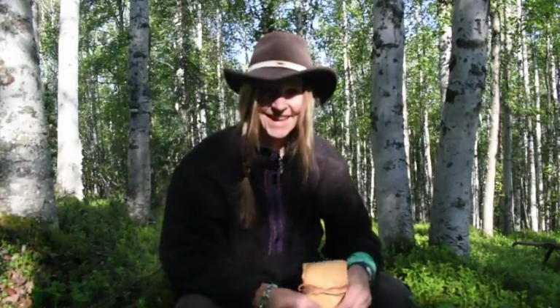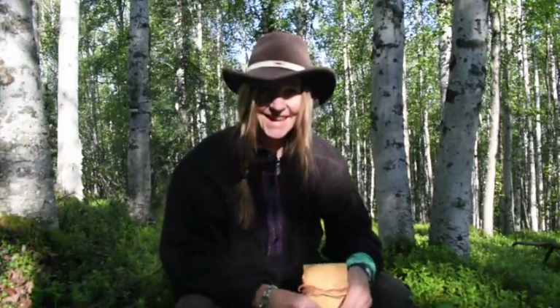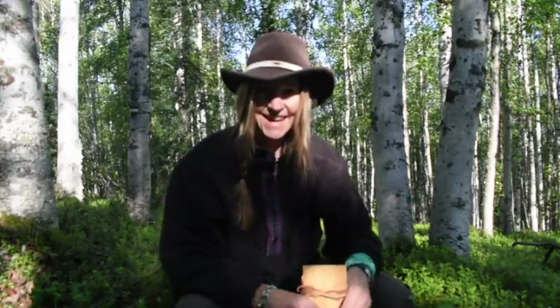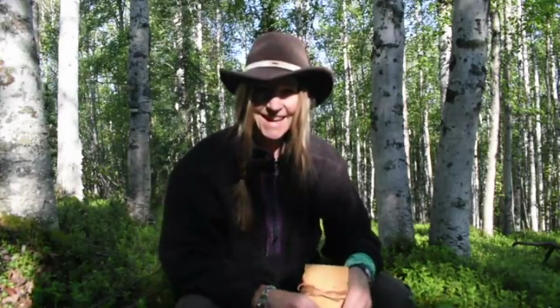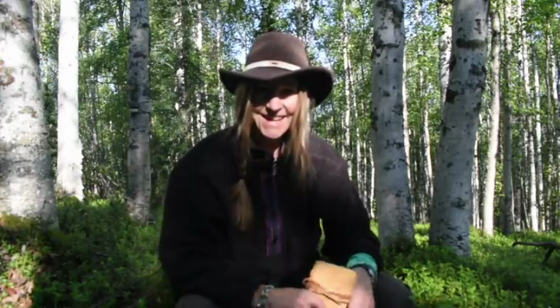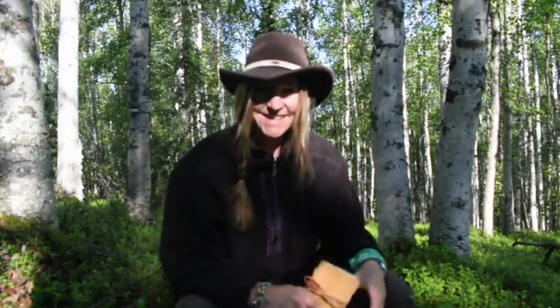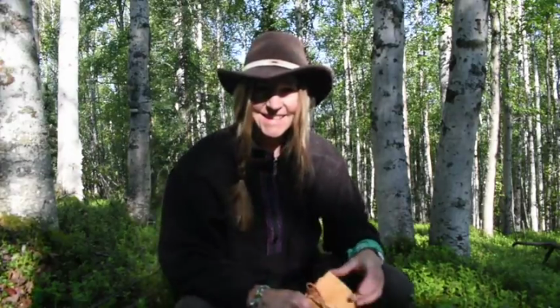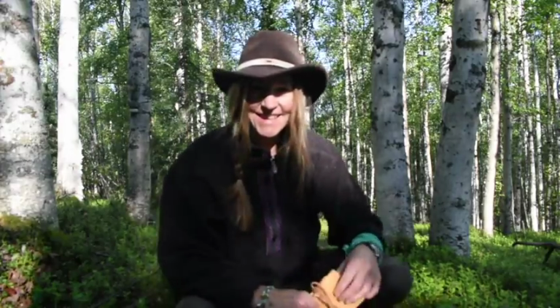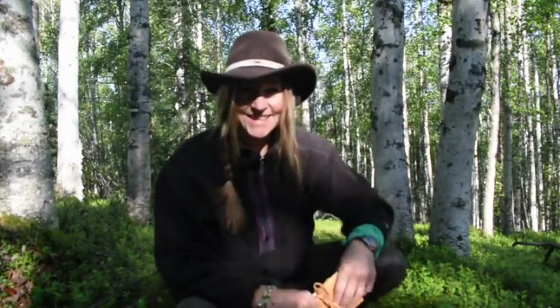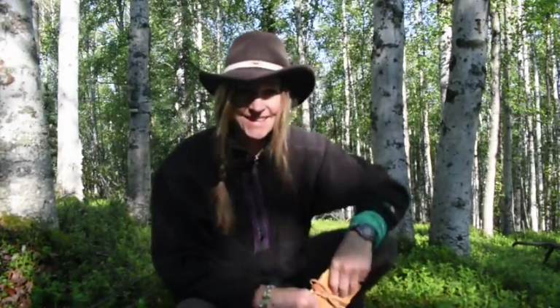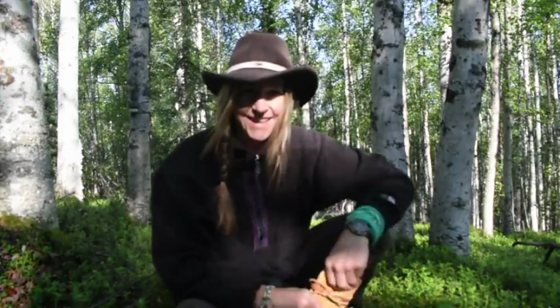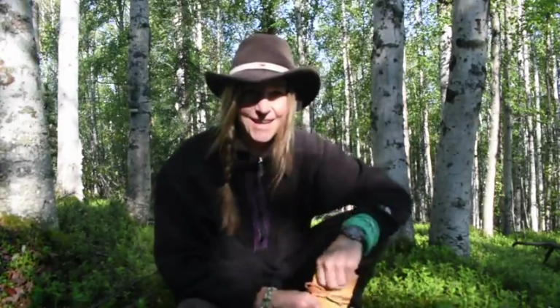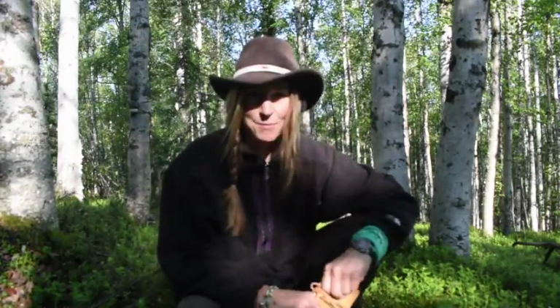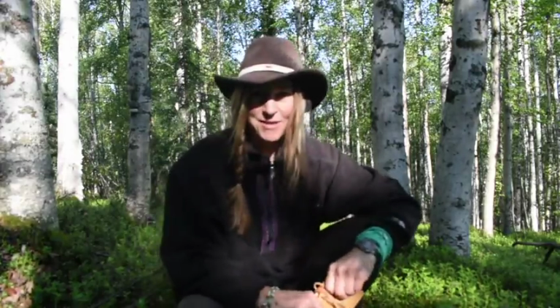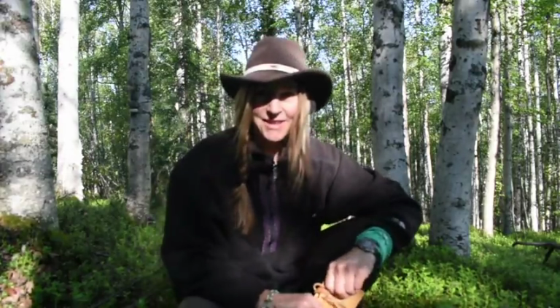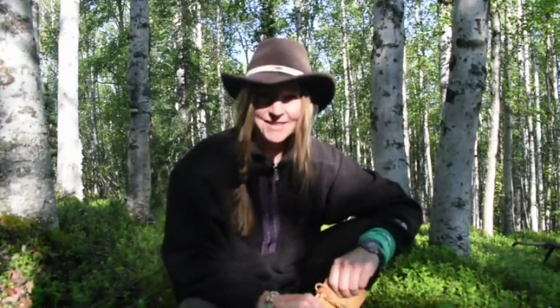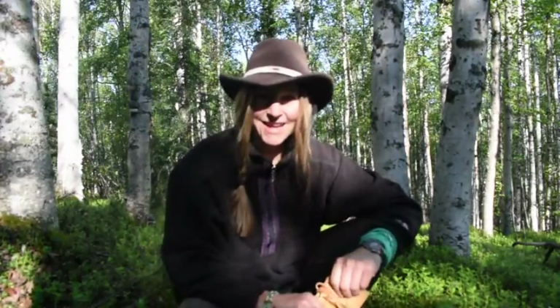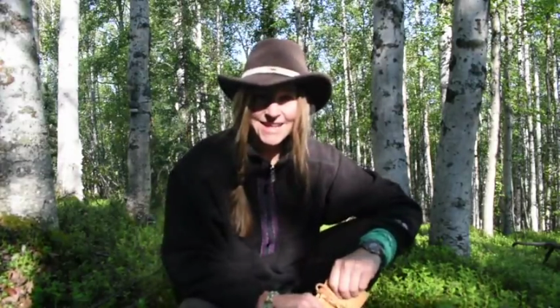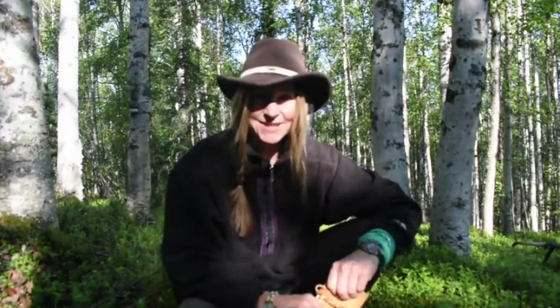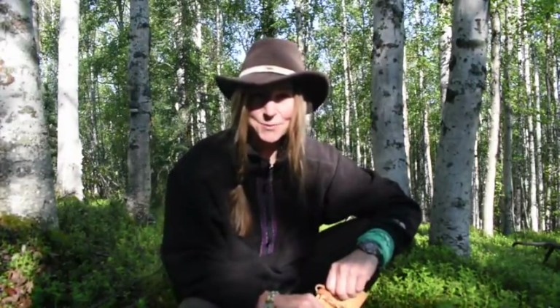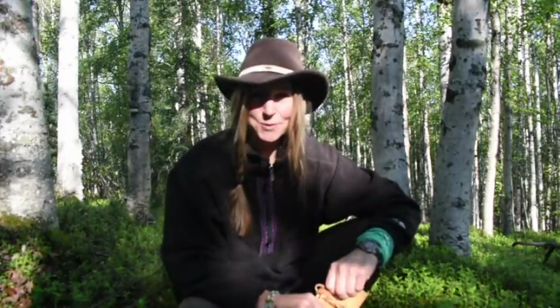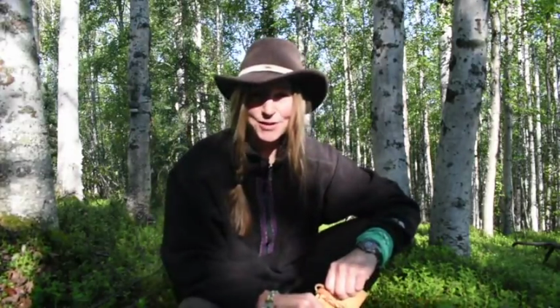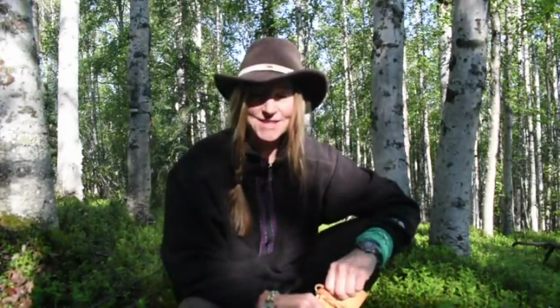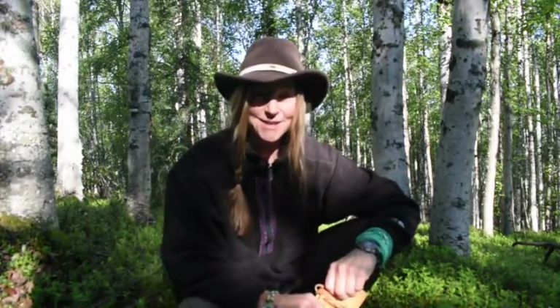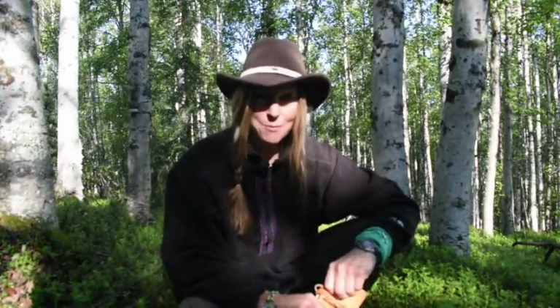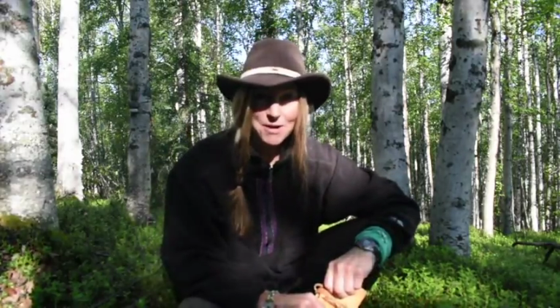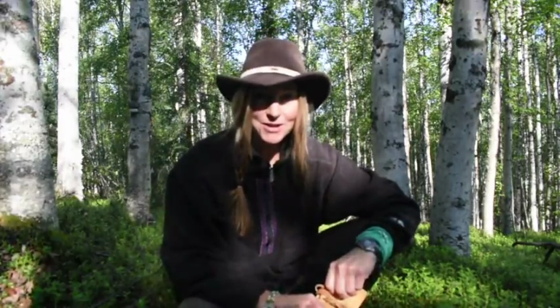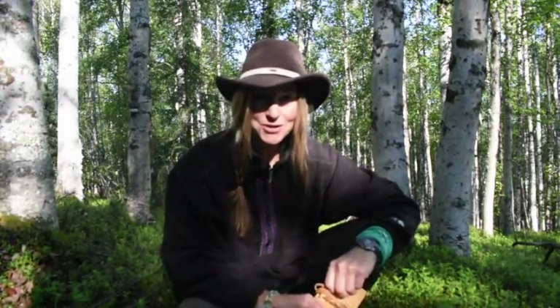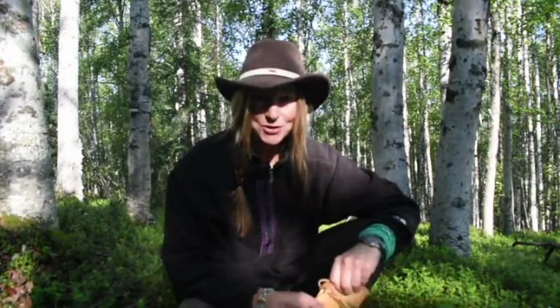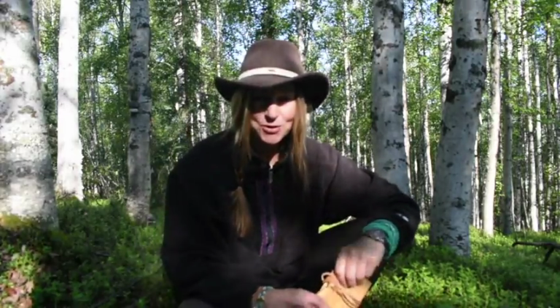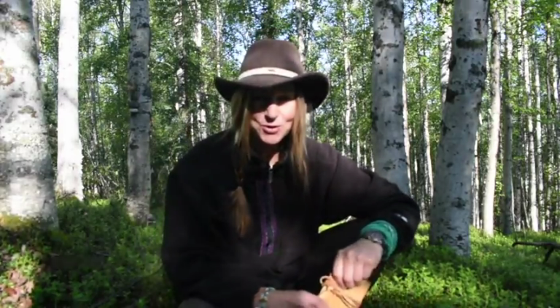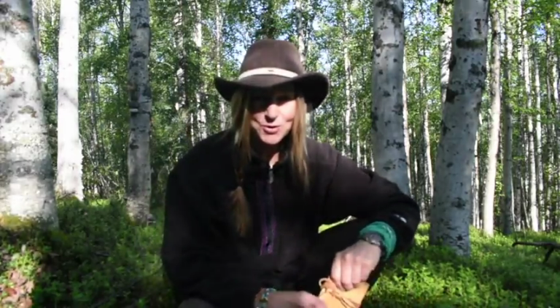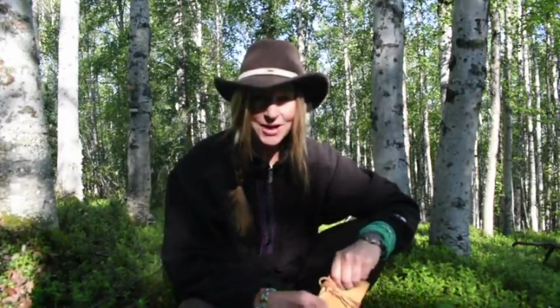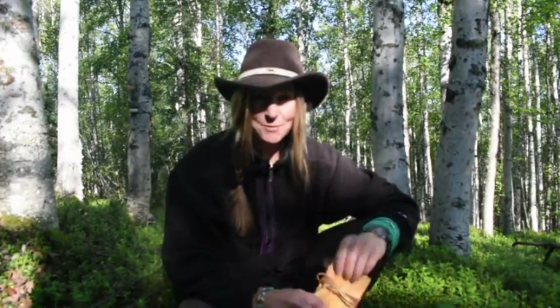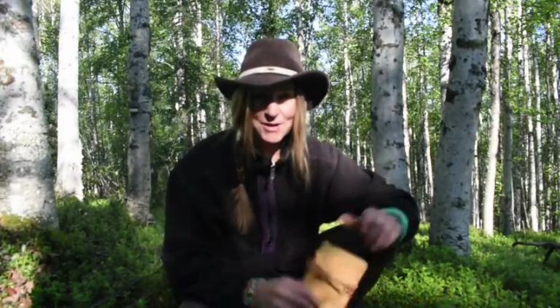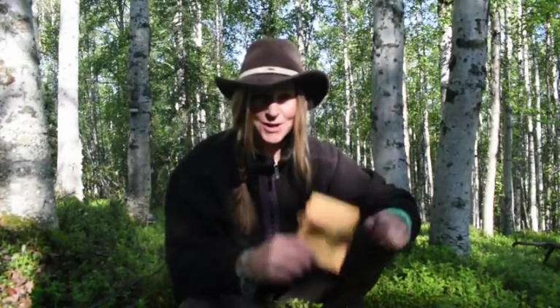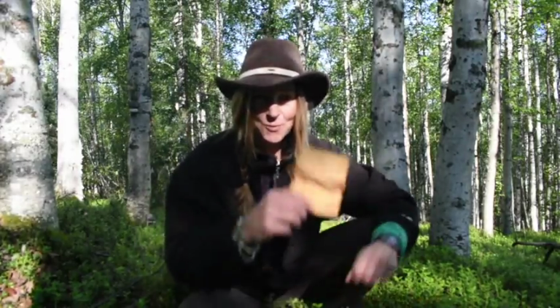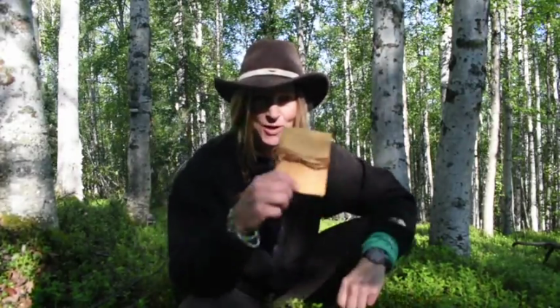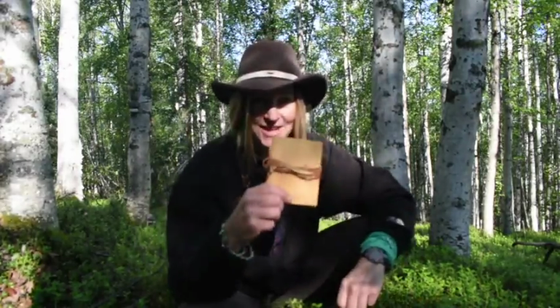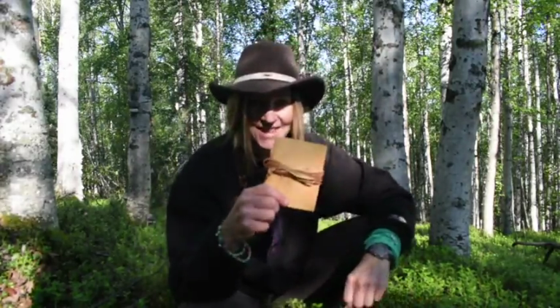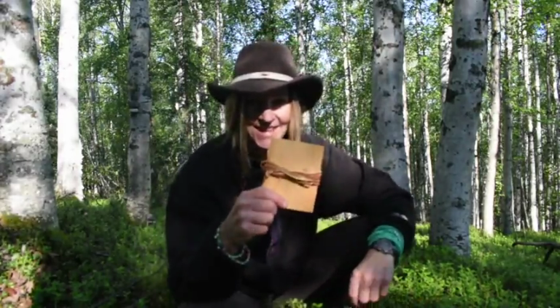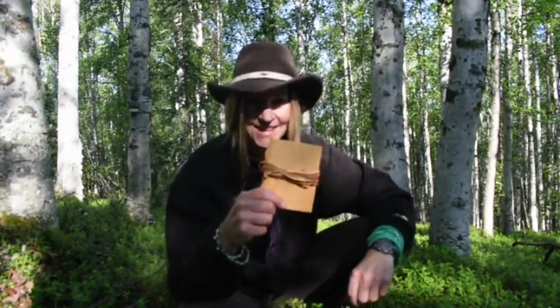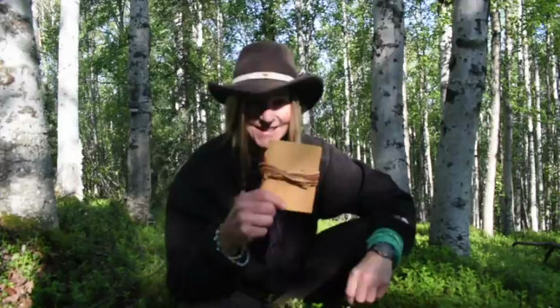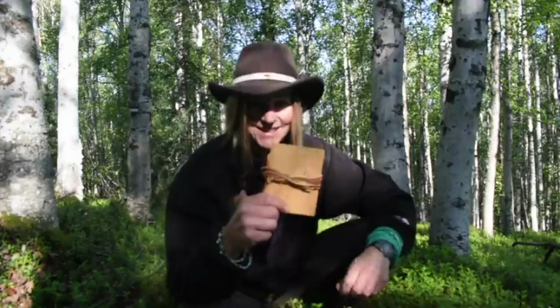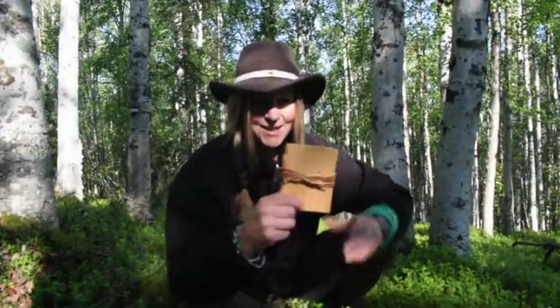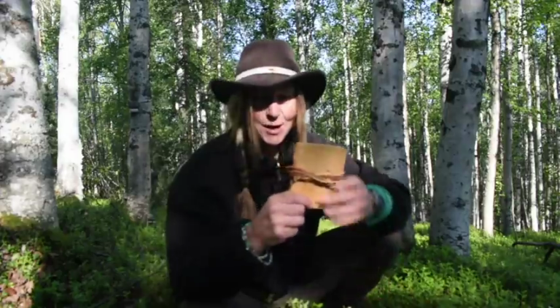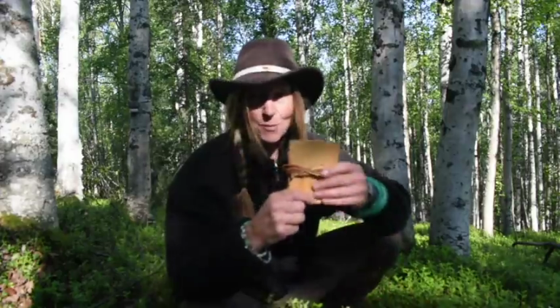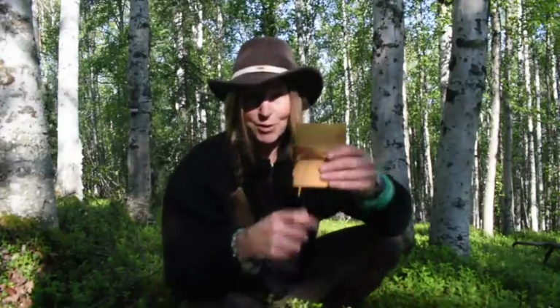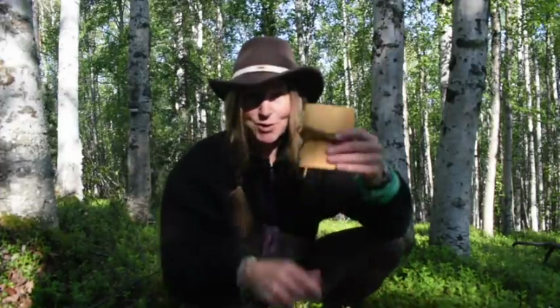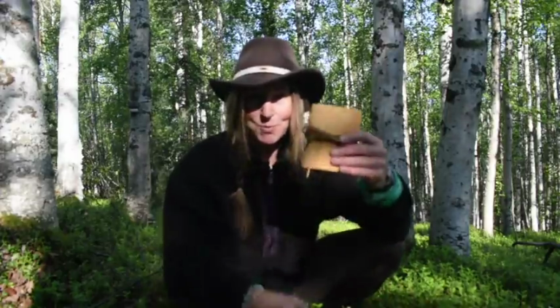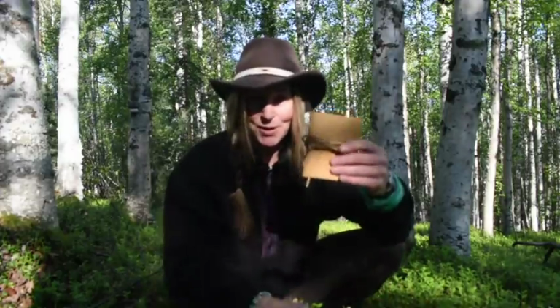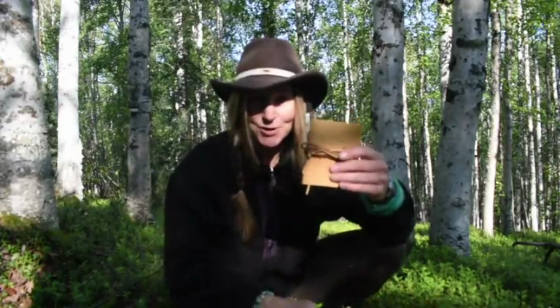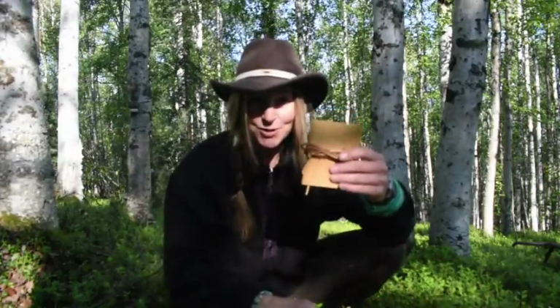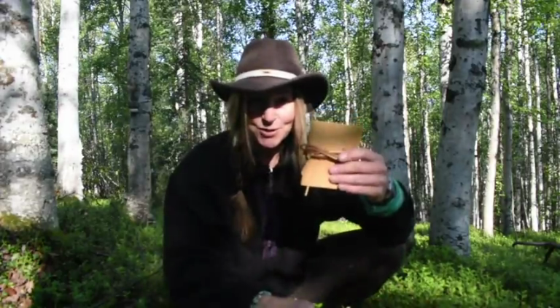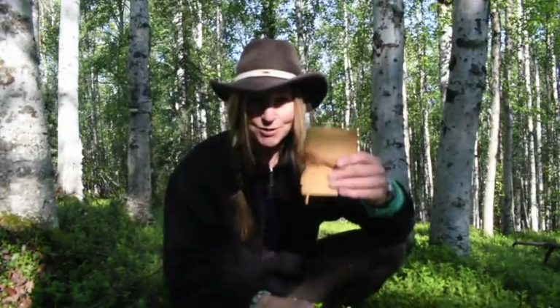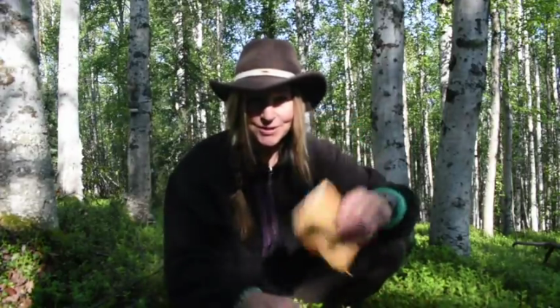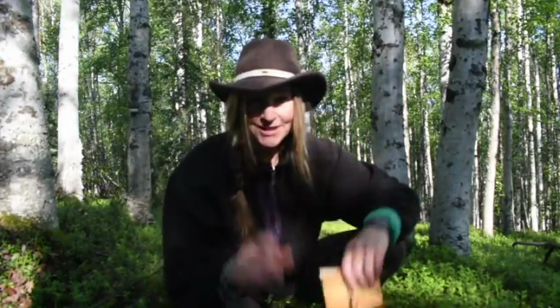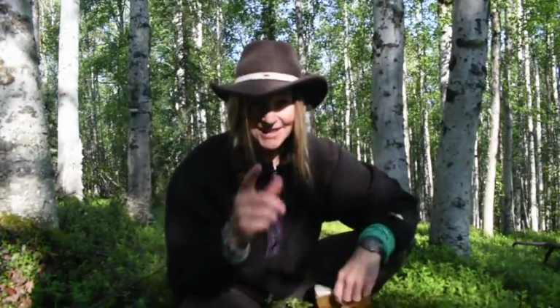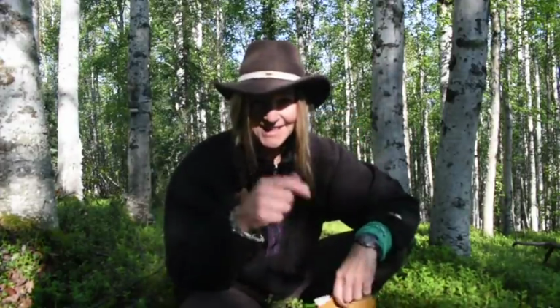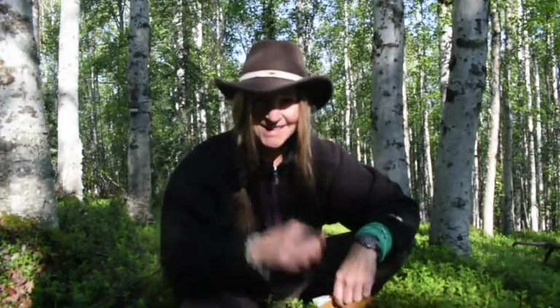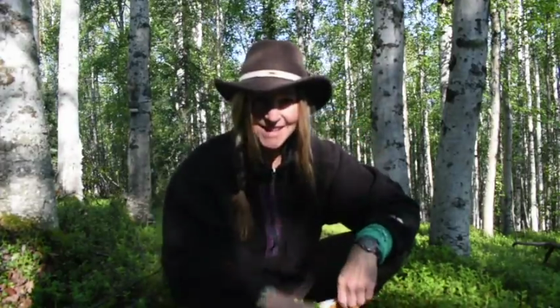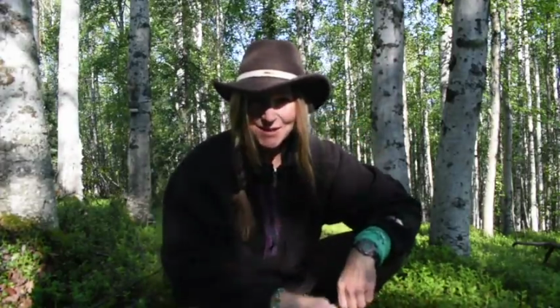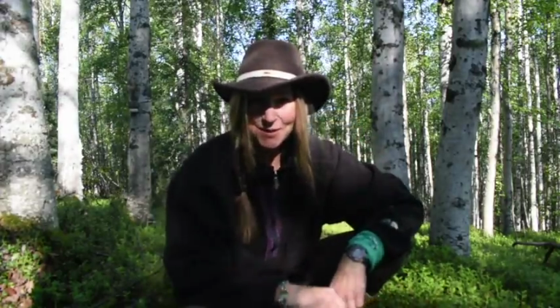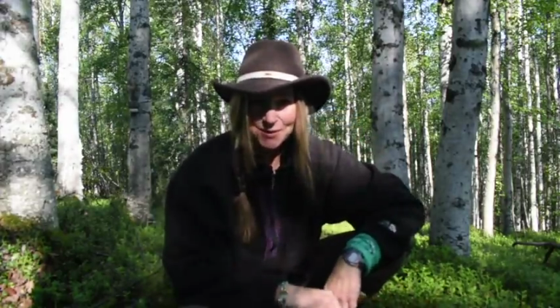Hey guys, today I'm in the Alaska woods and I want to show you how to make one of these — a birch bark journal. Stay tuned.